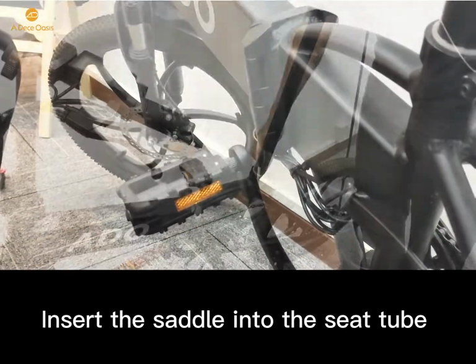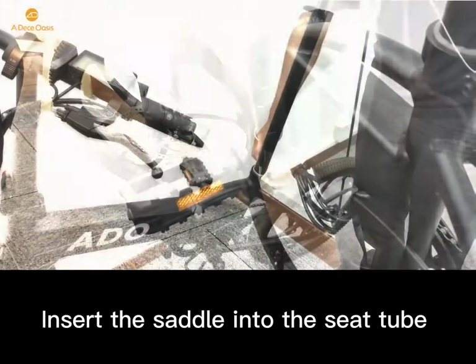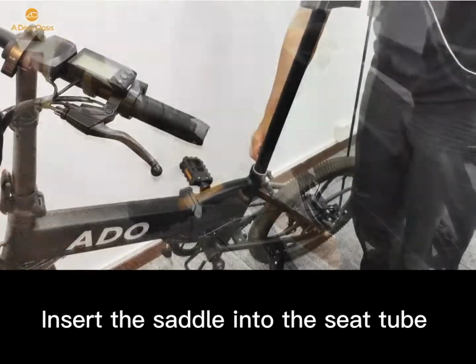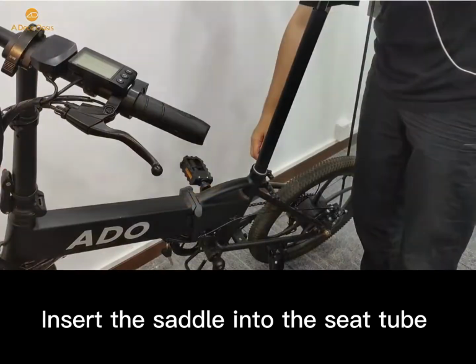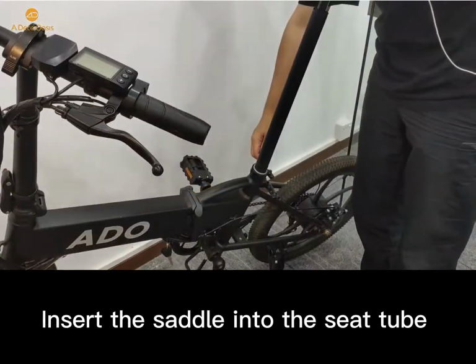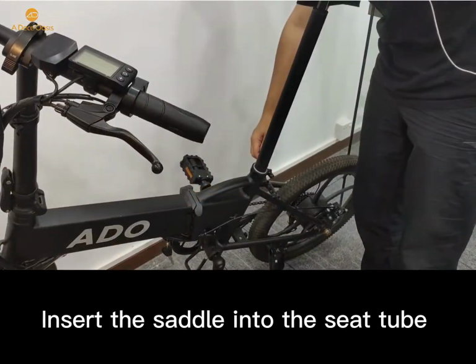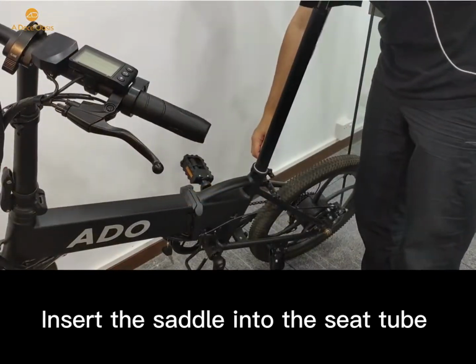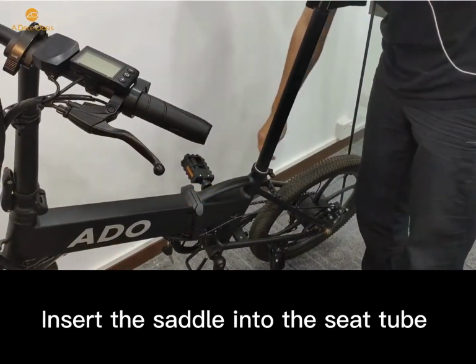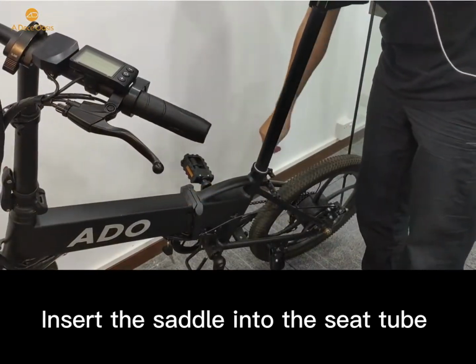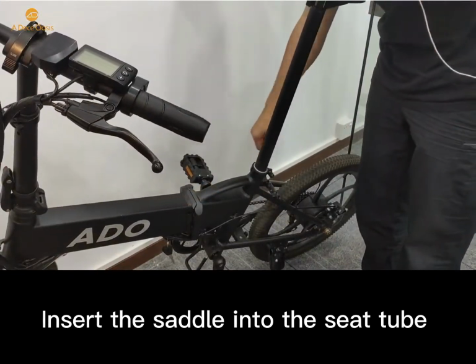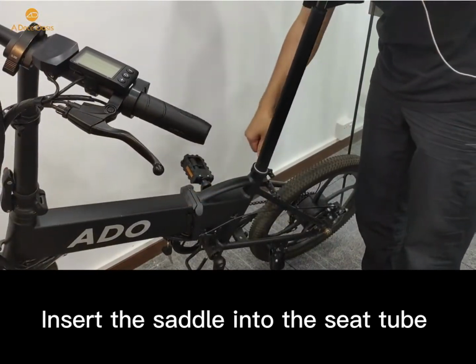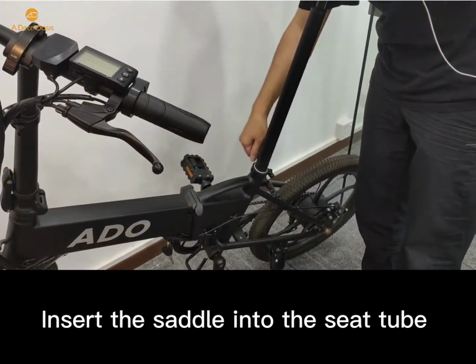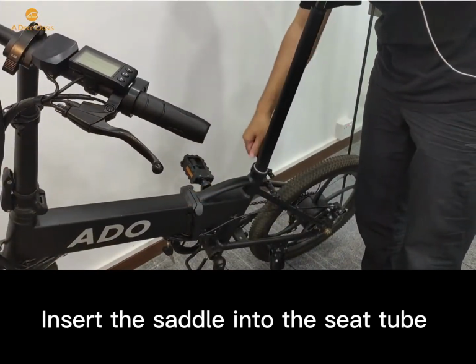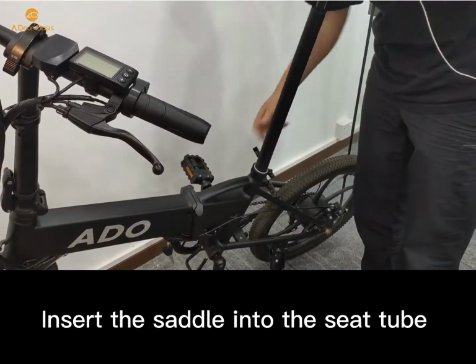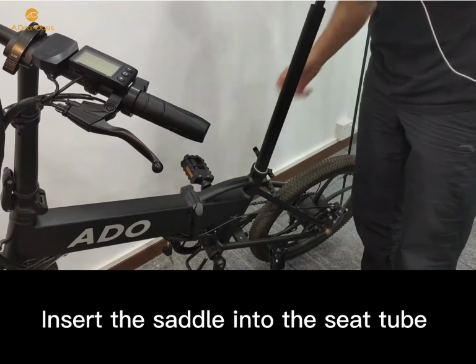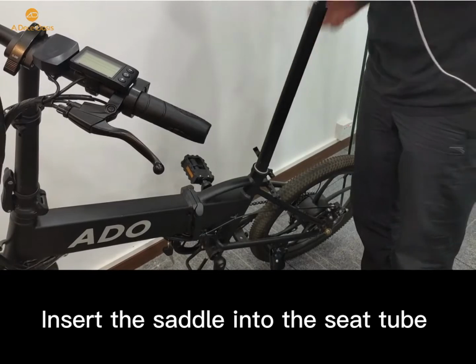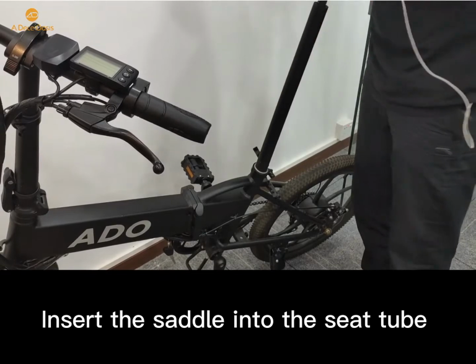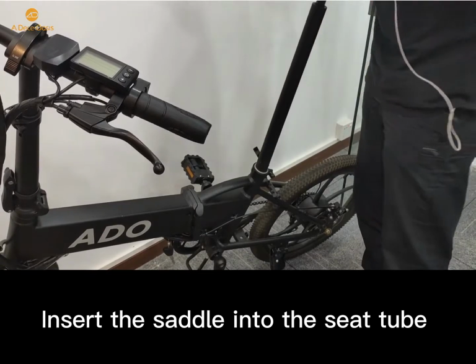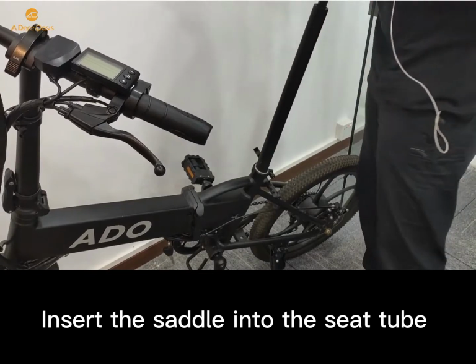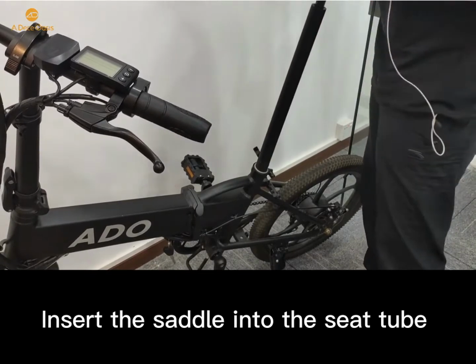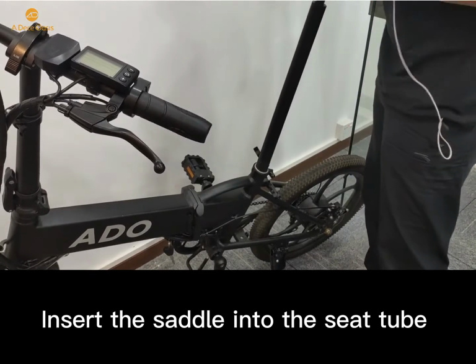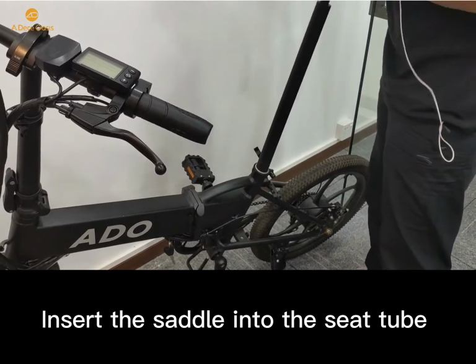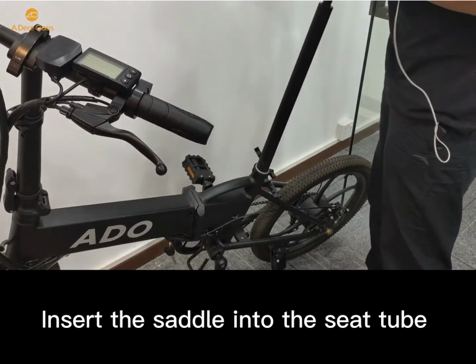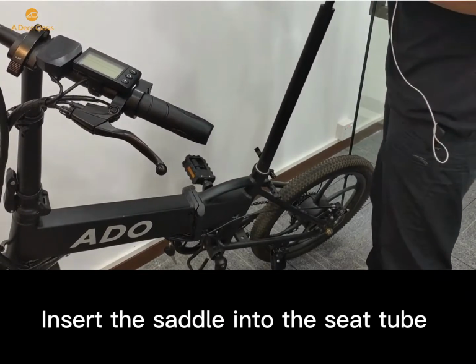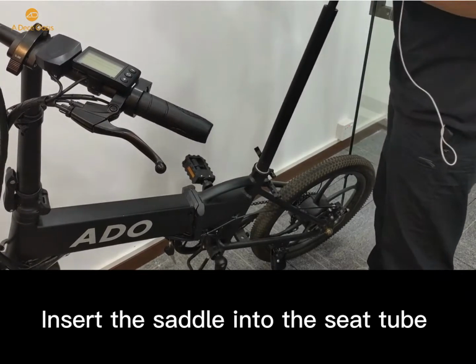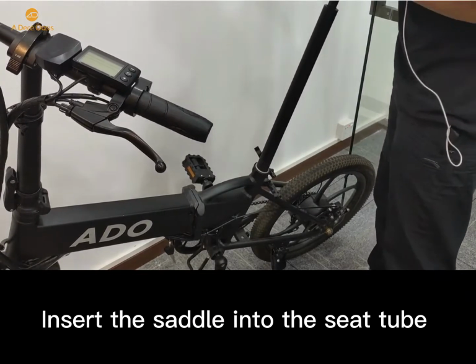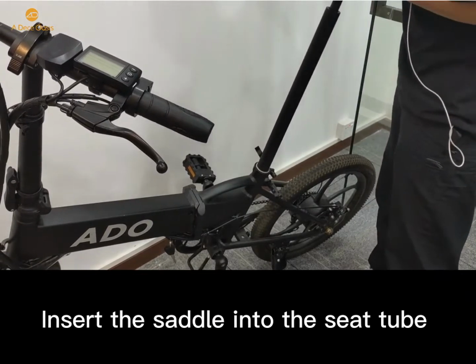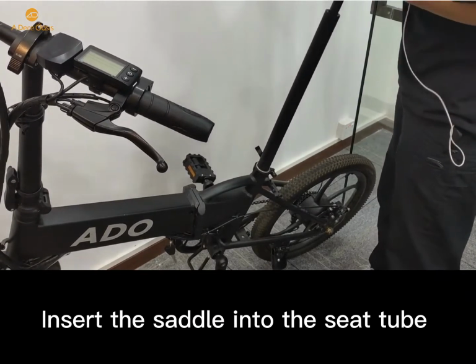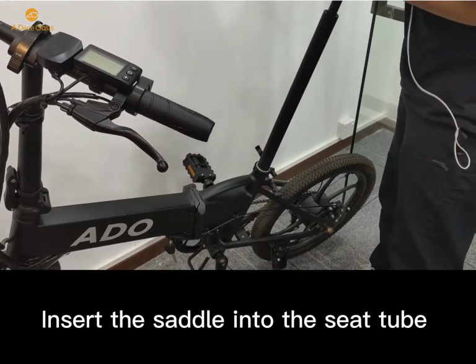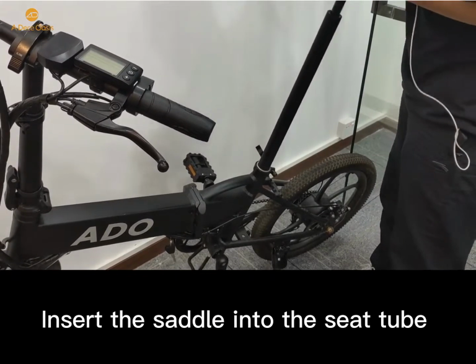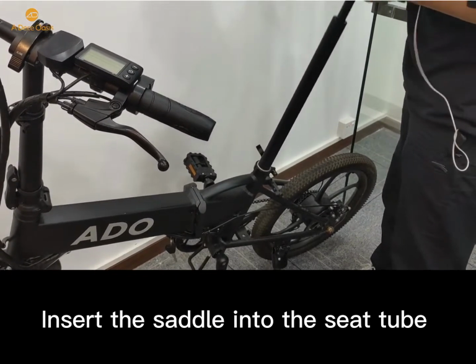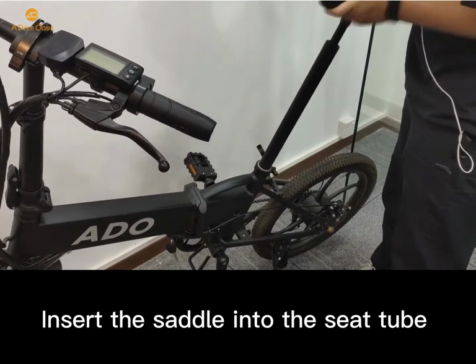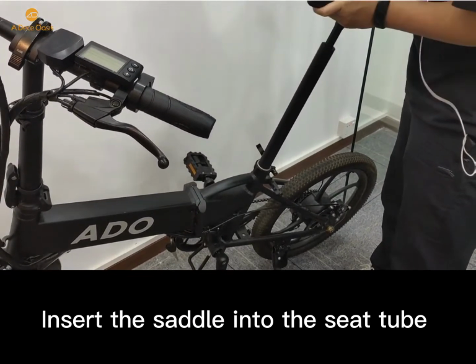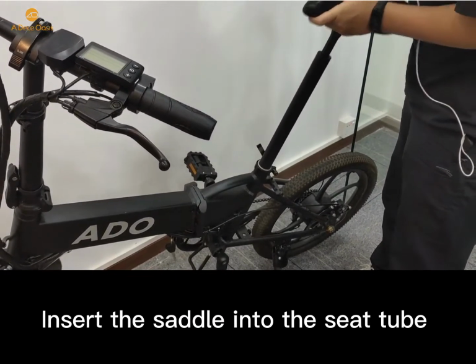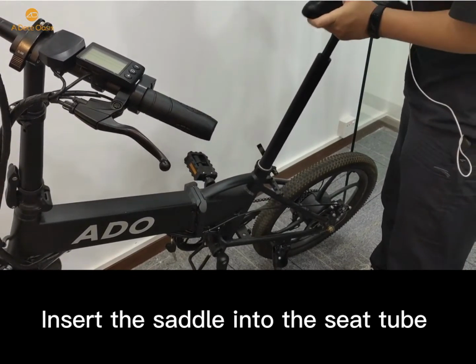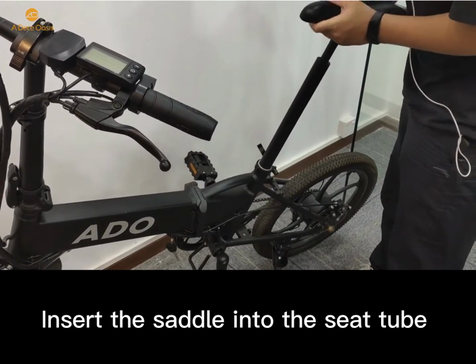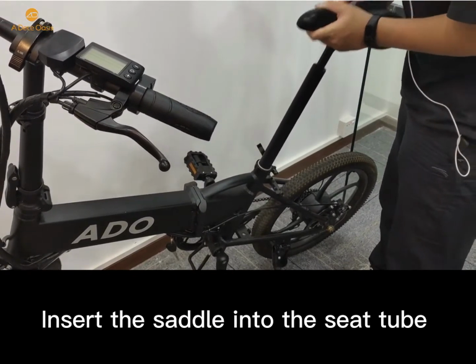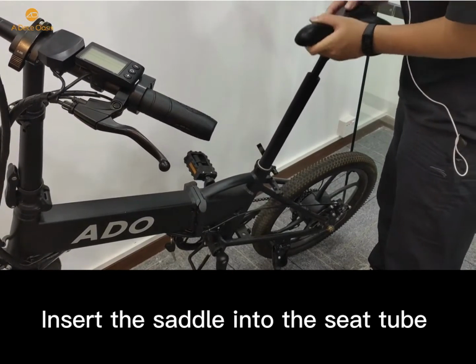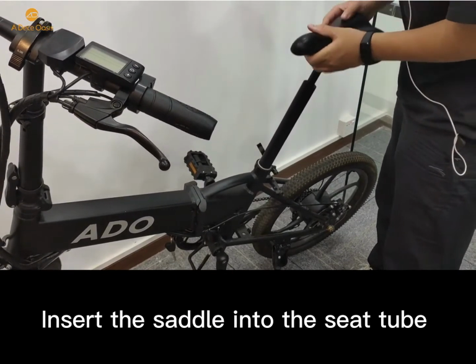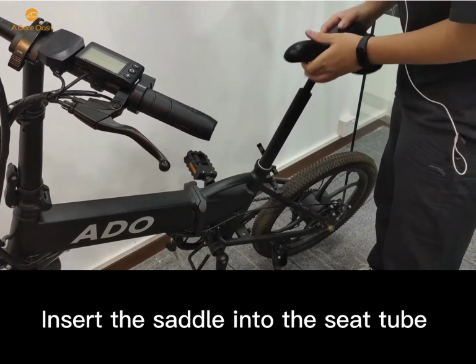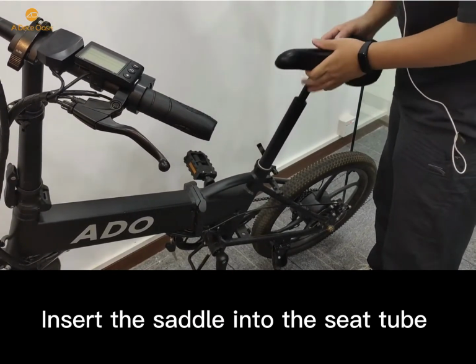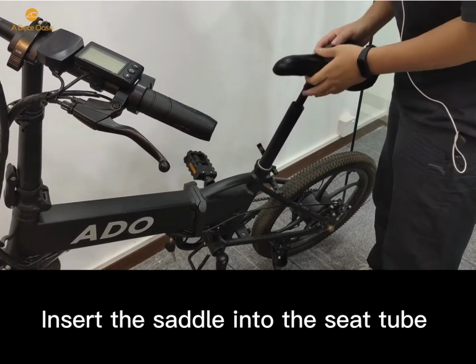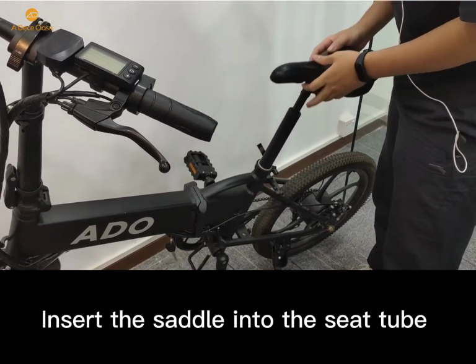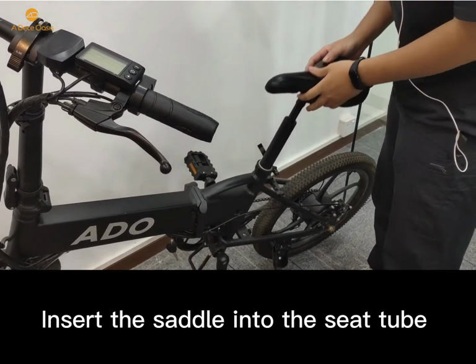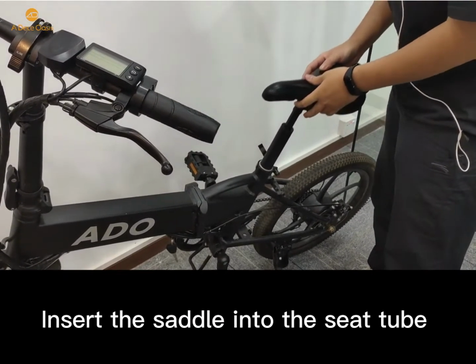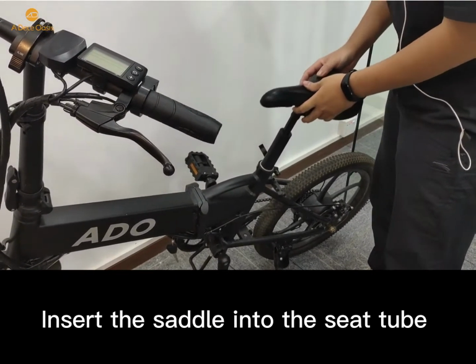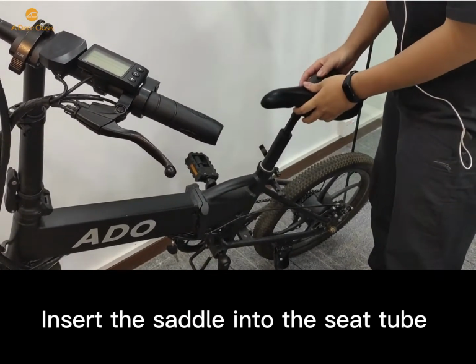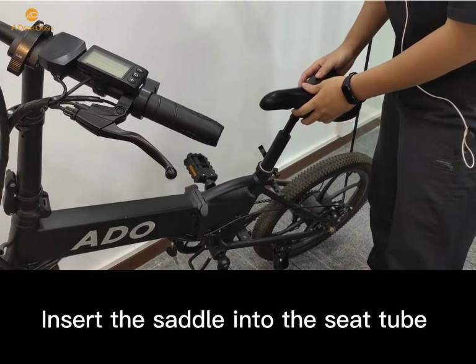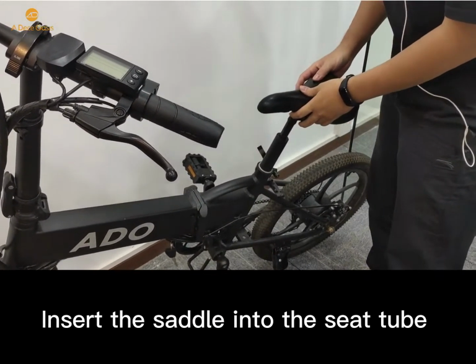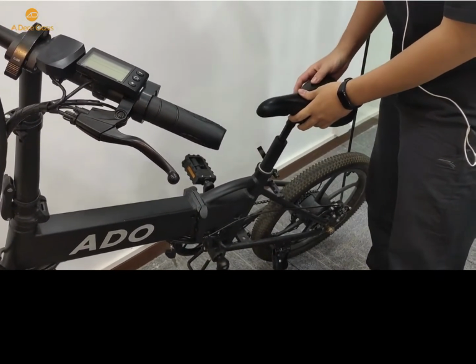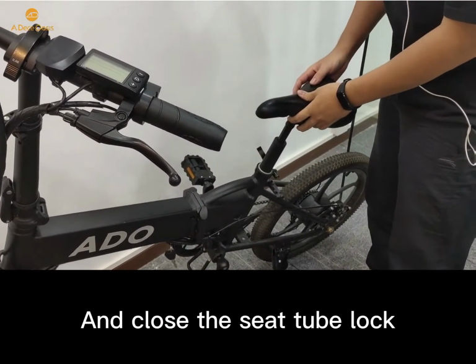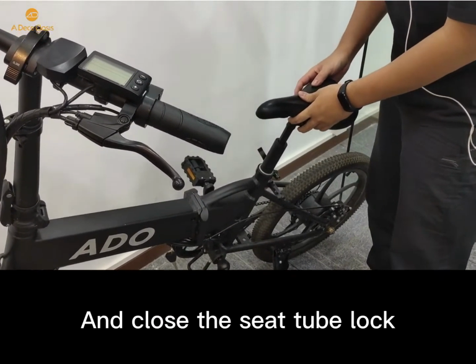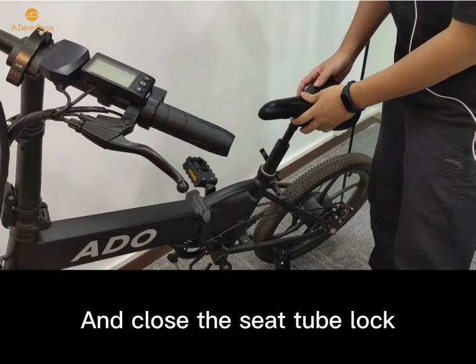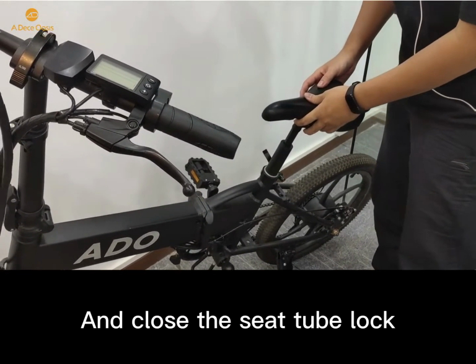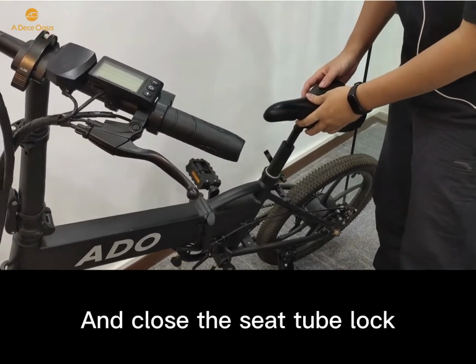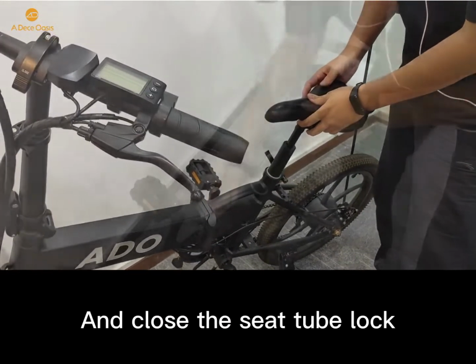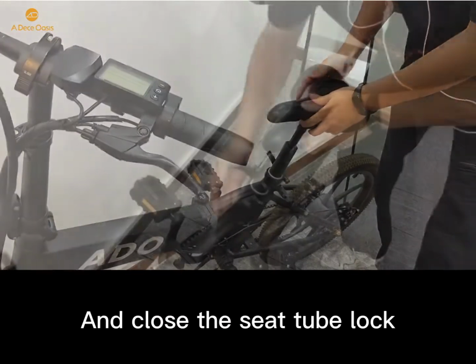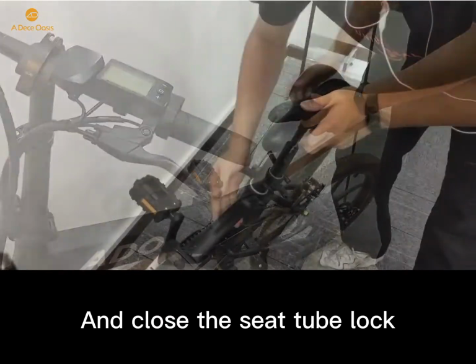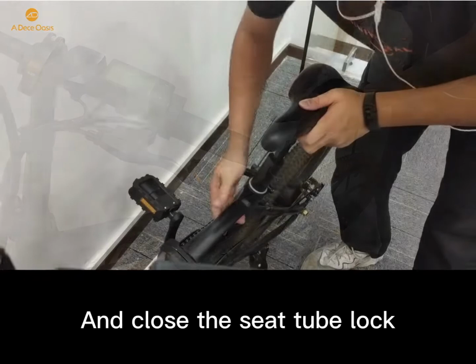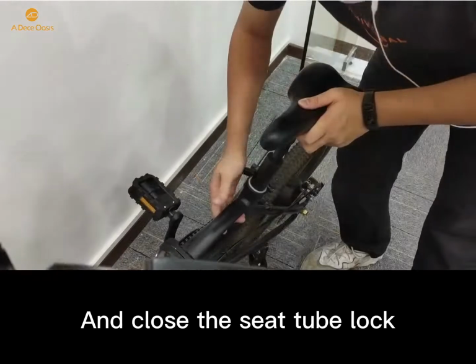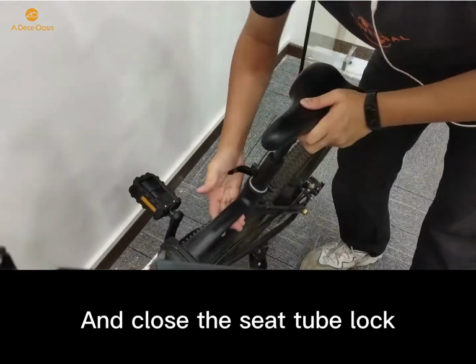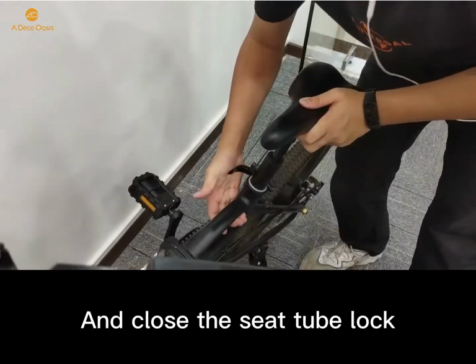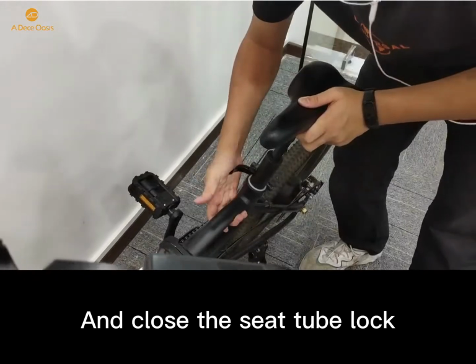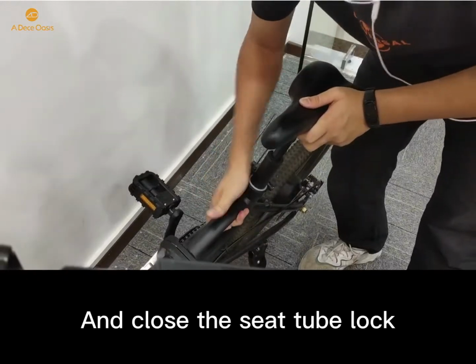Insert the saddle into the seat tube, and then close the seat tube lock.